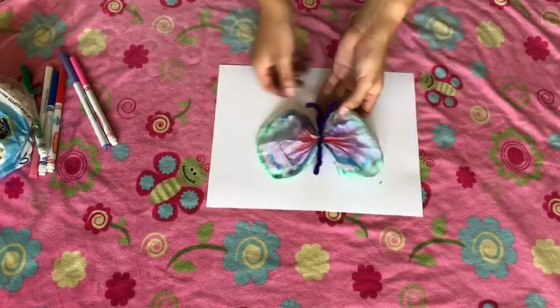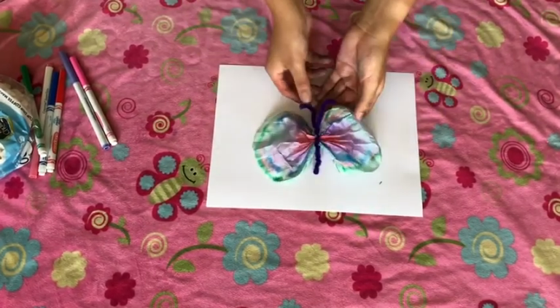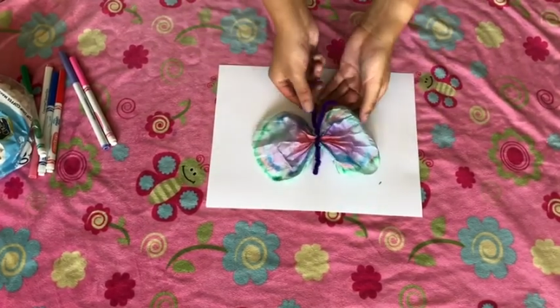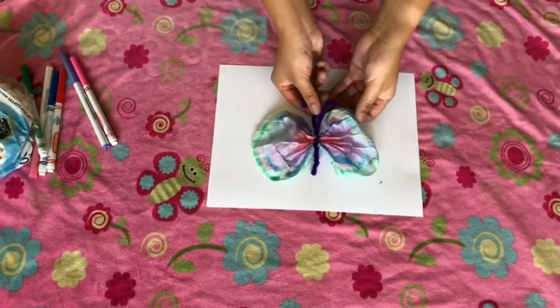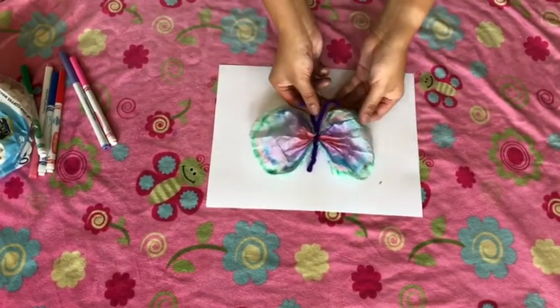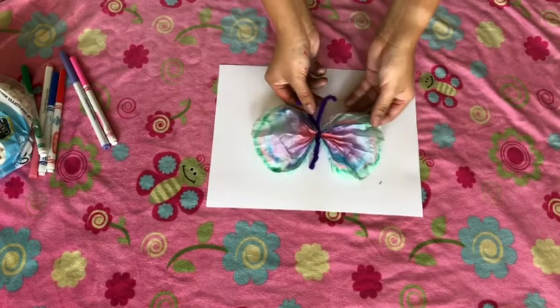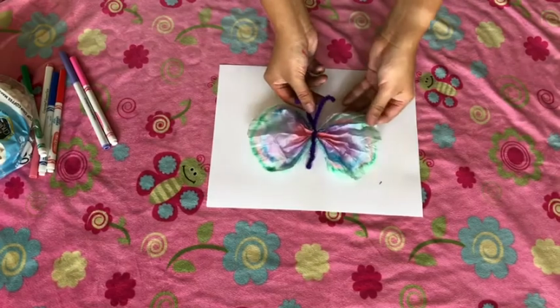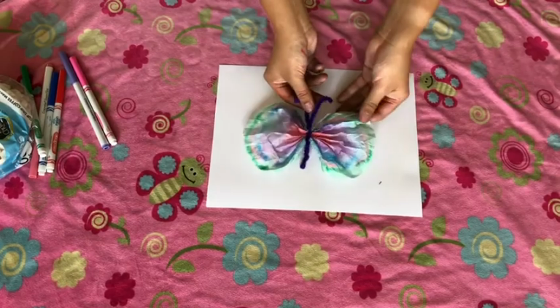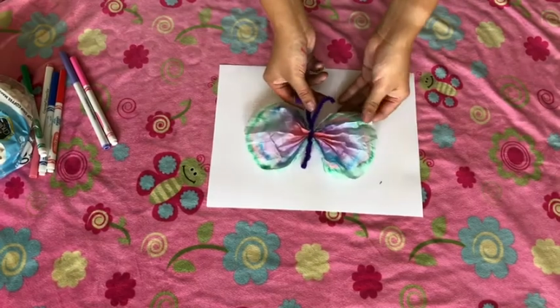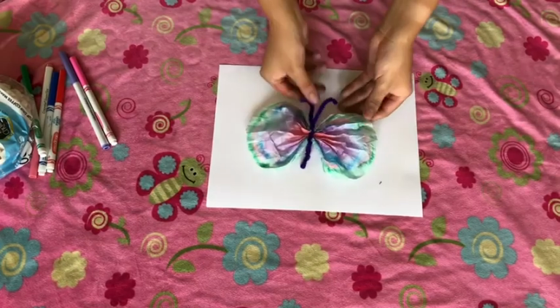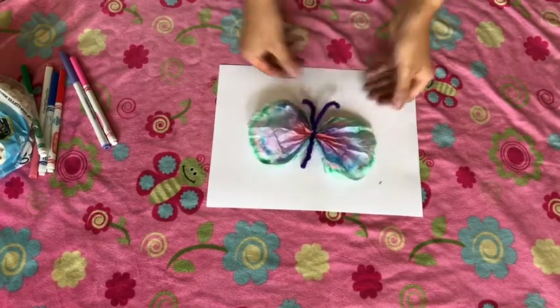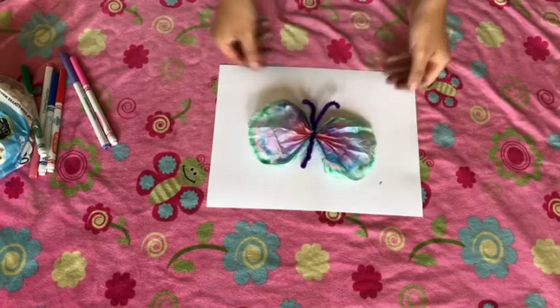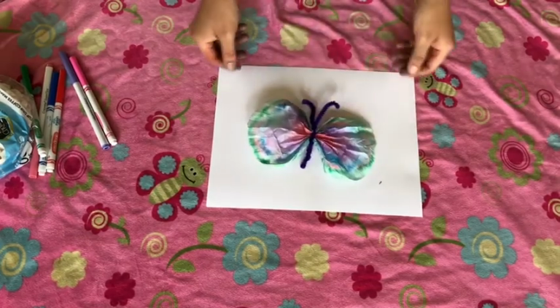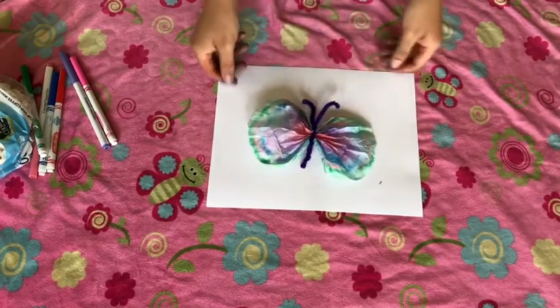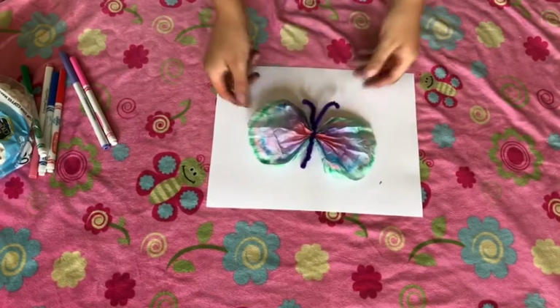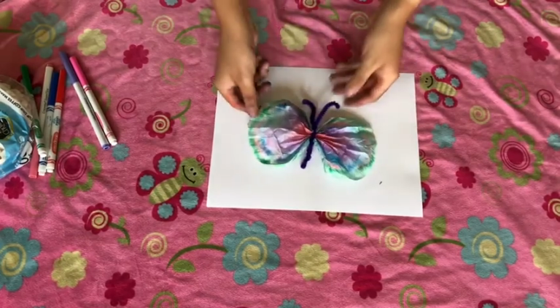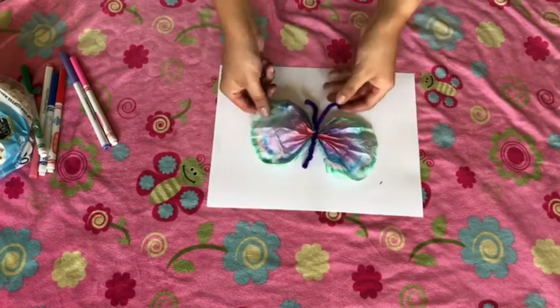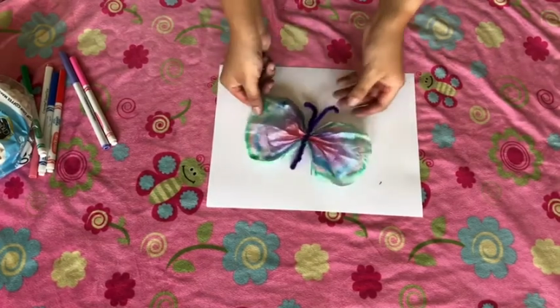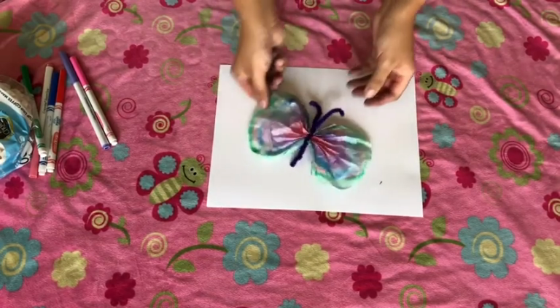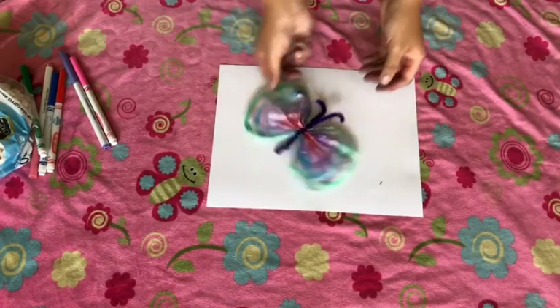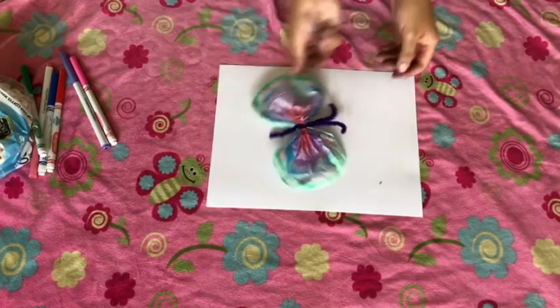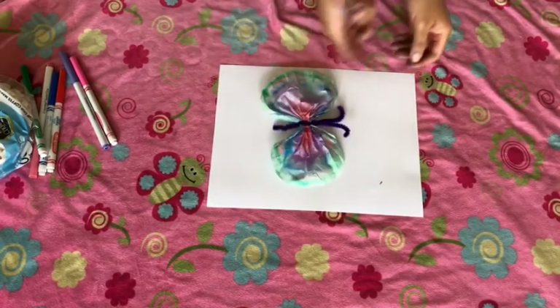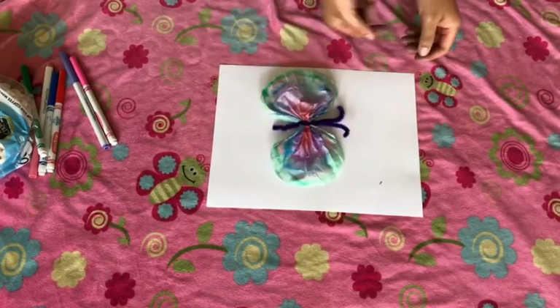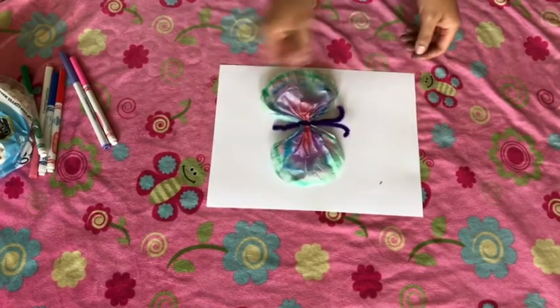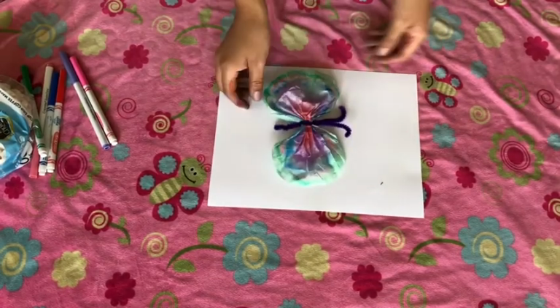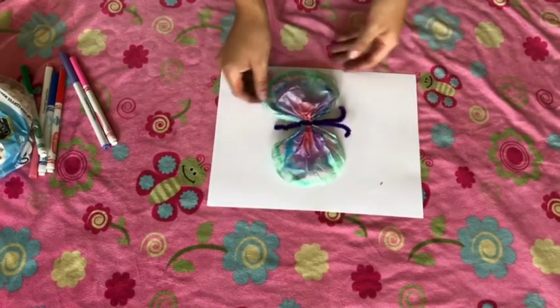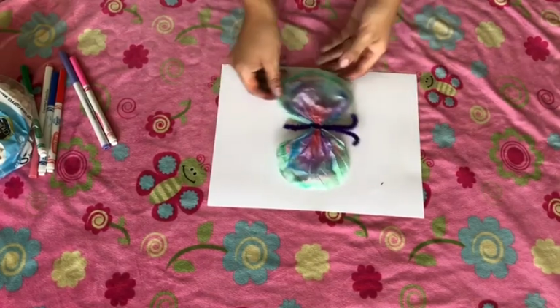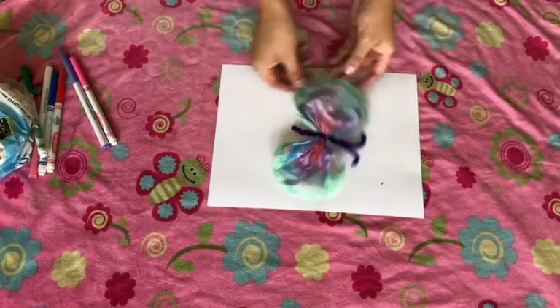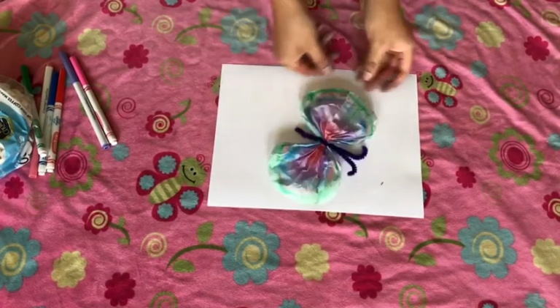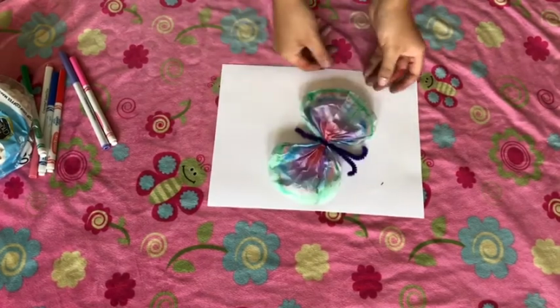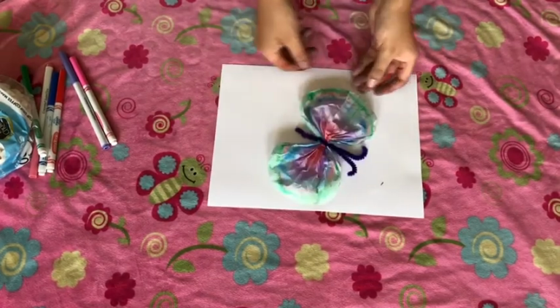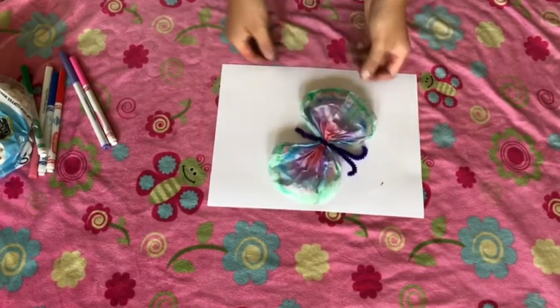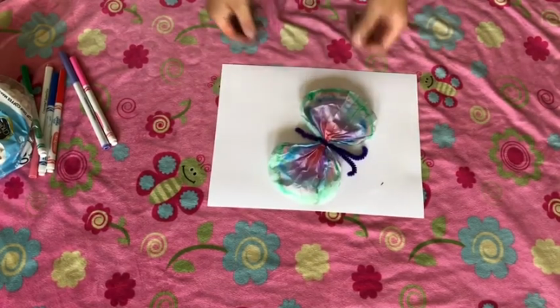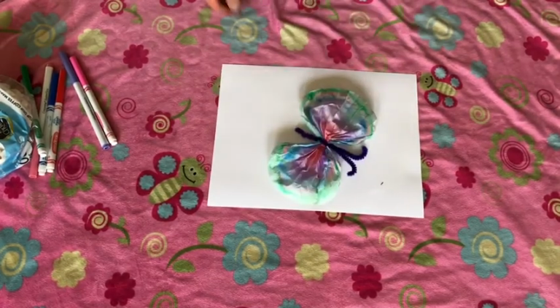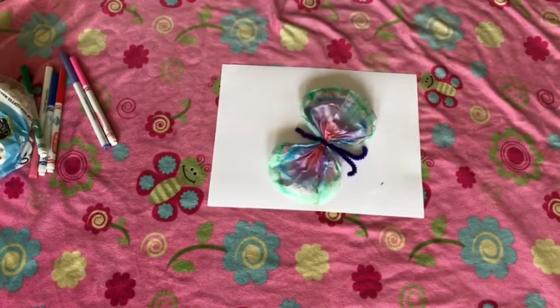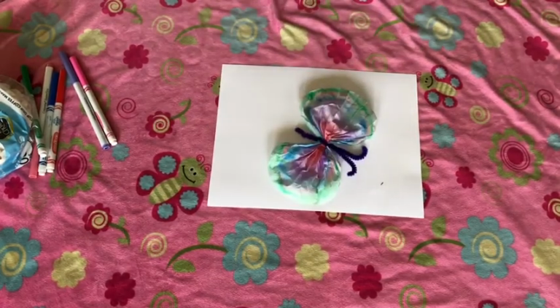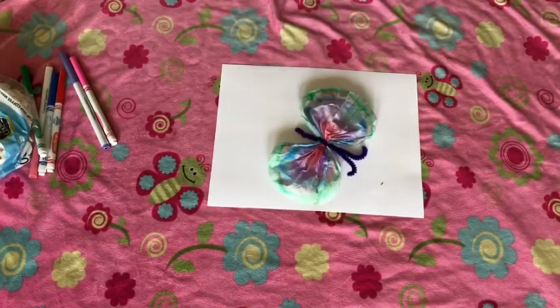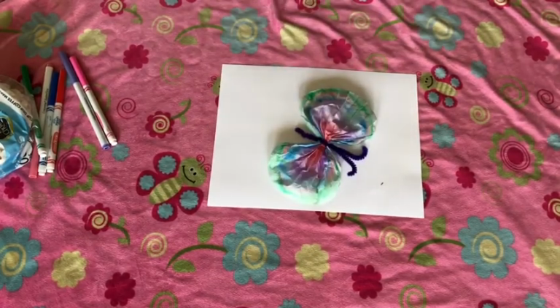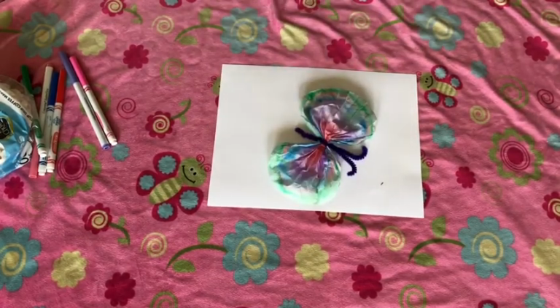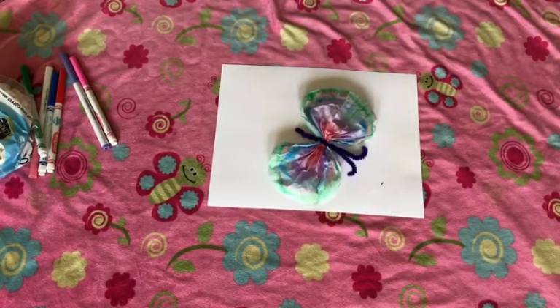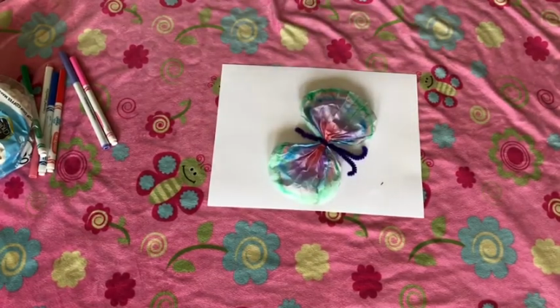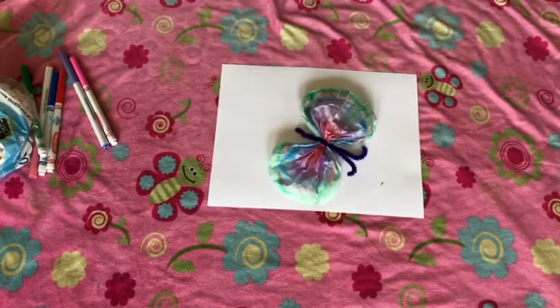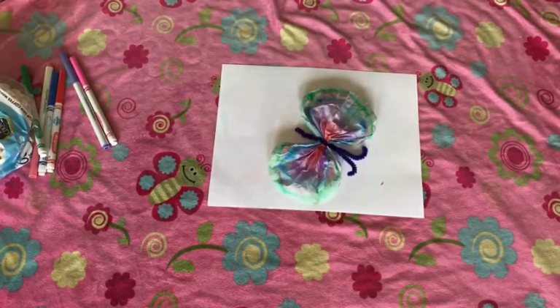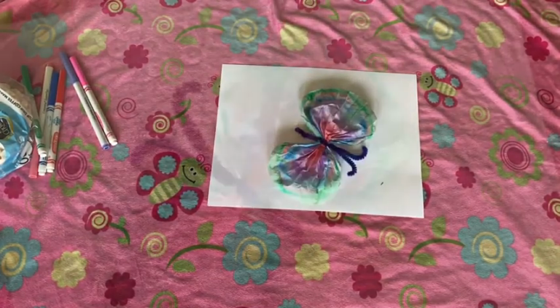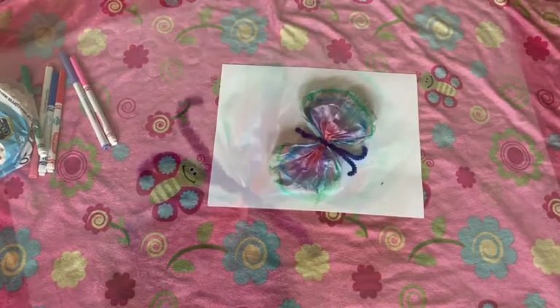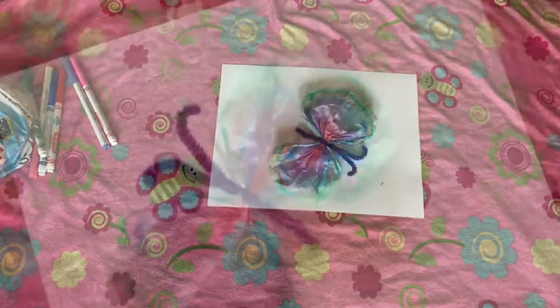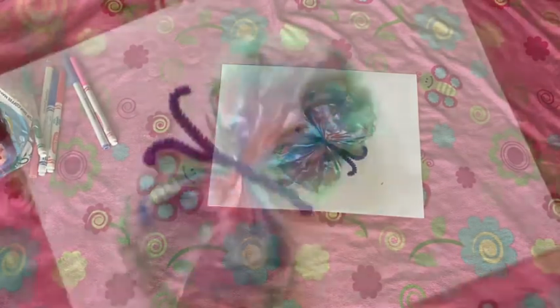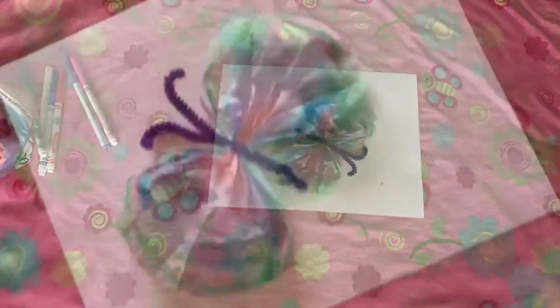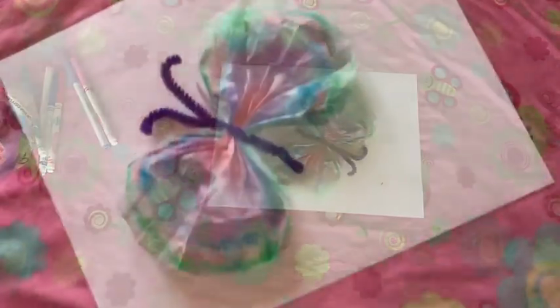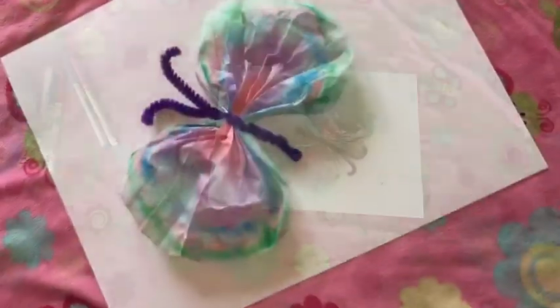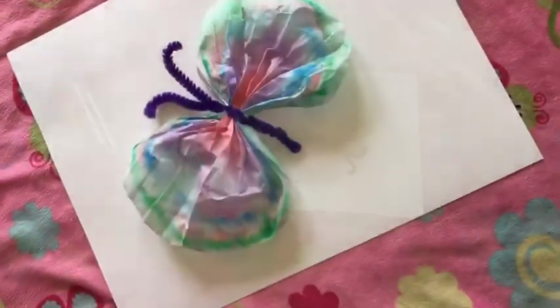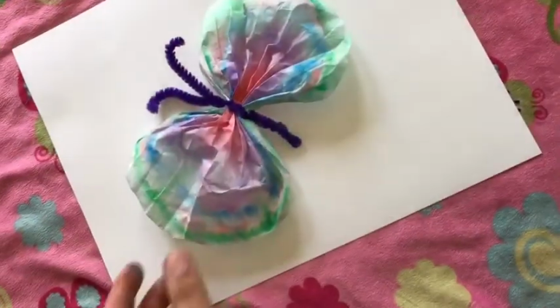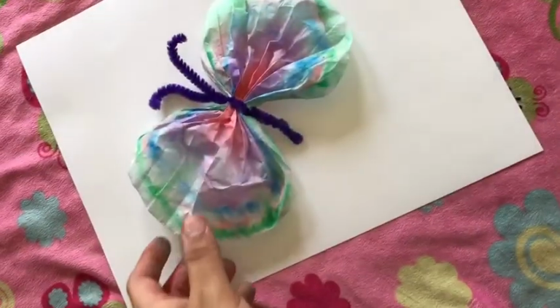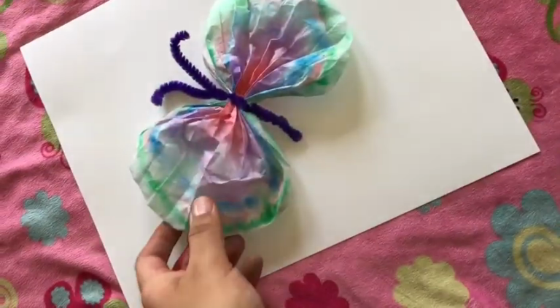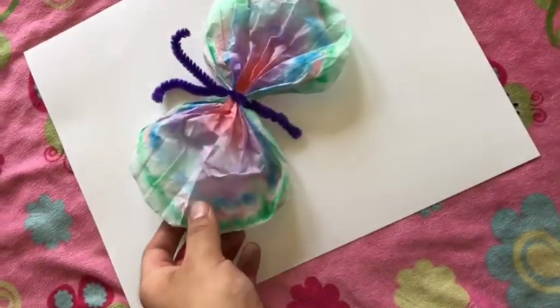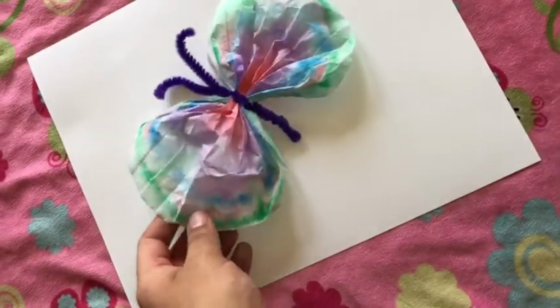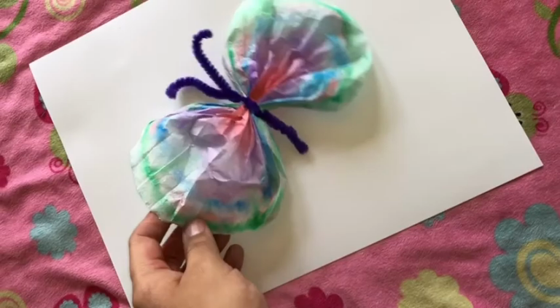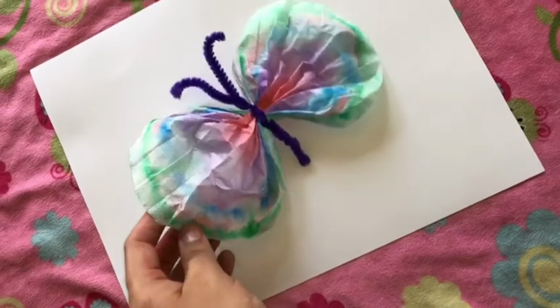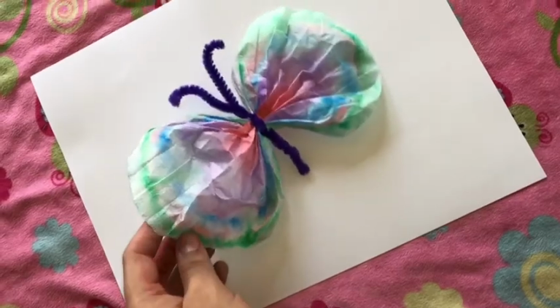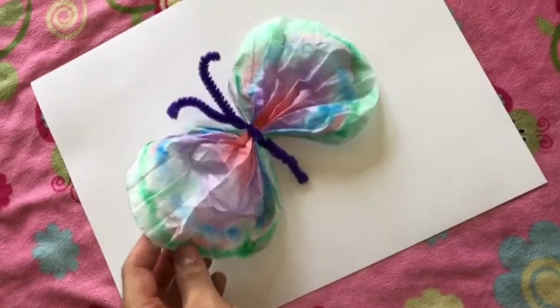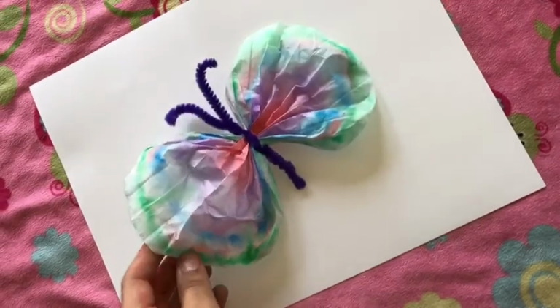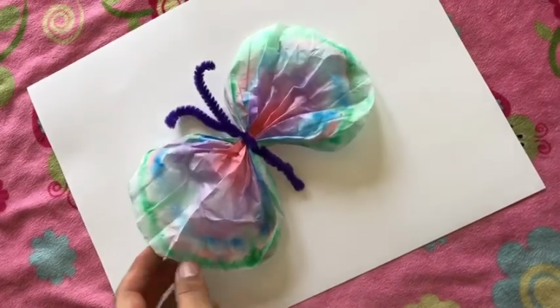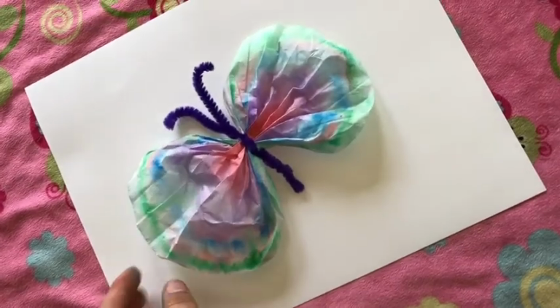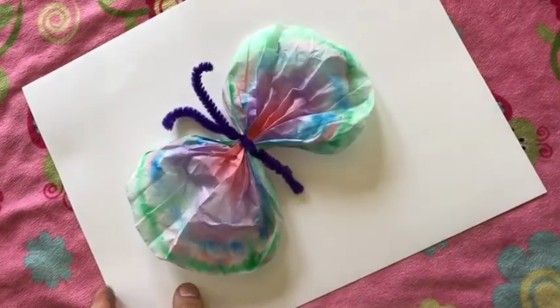And there we have it! I hope you enjoyed this very simple, easy craft. Everybody stay safe out there guys, I'll see you soon.